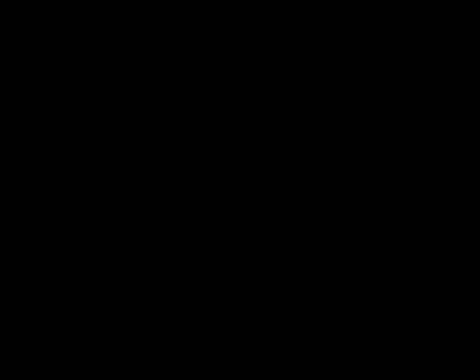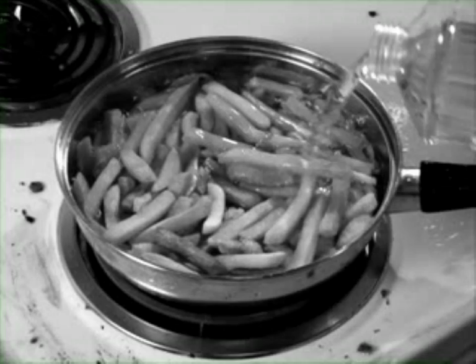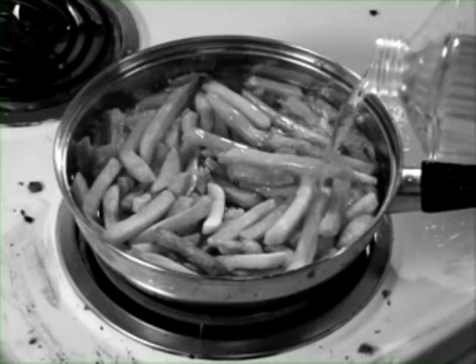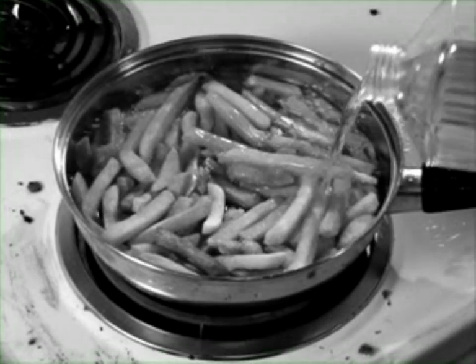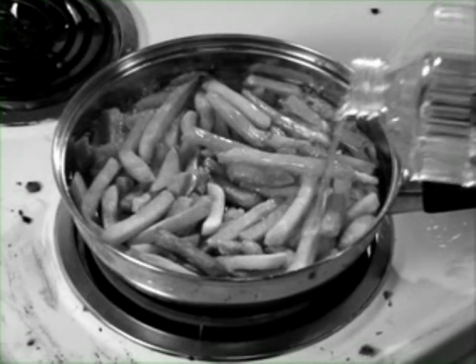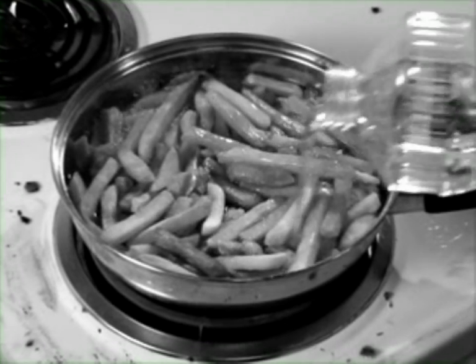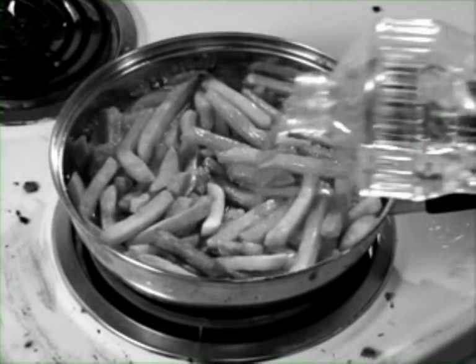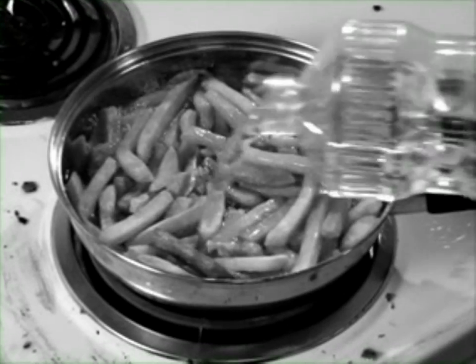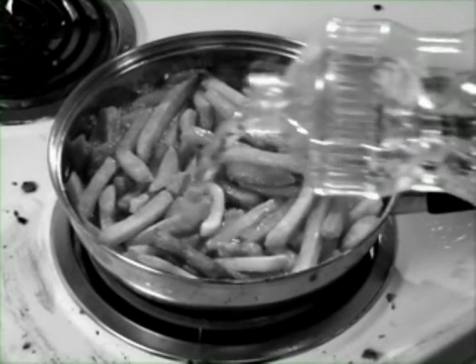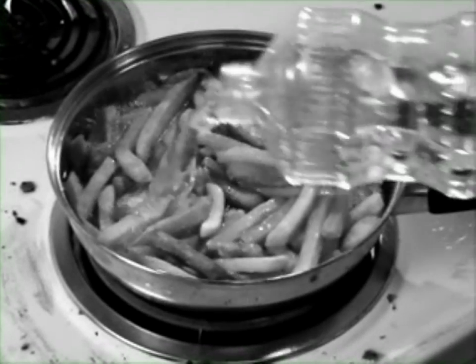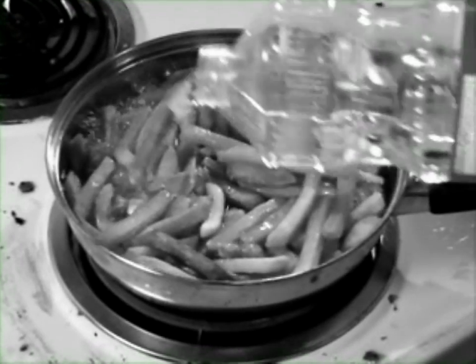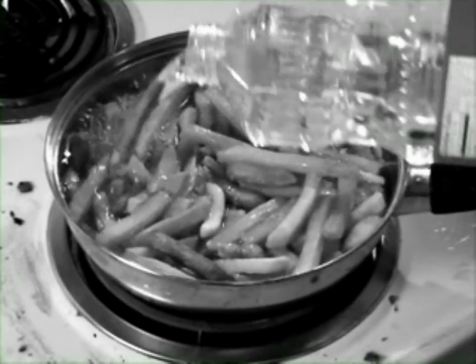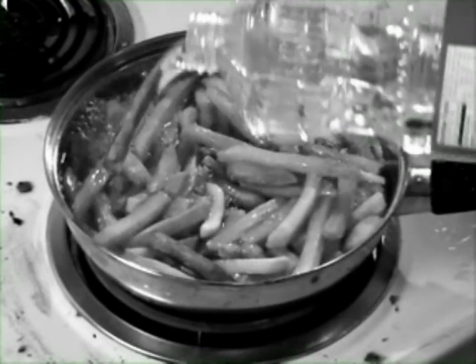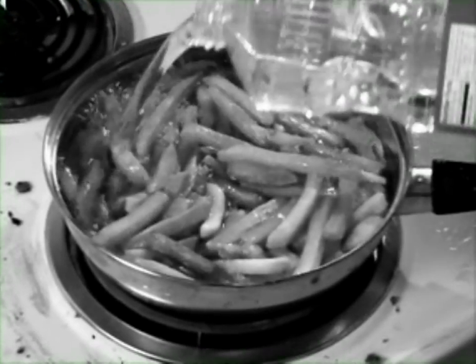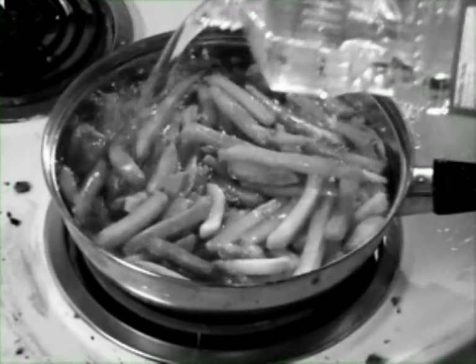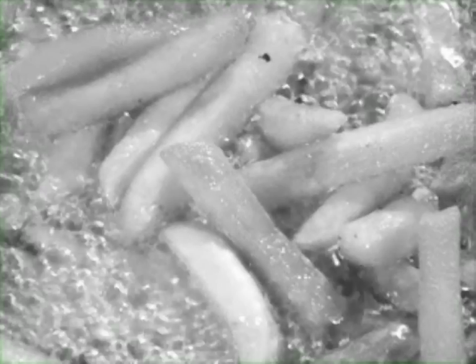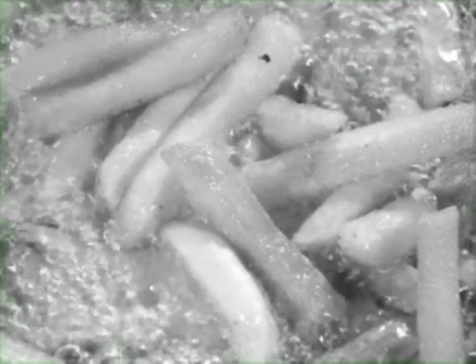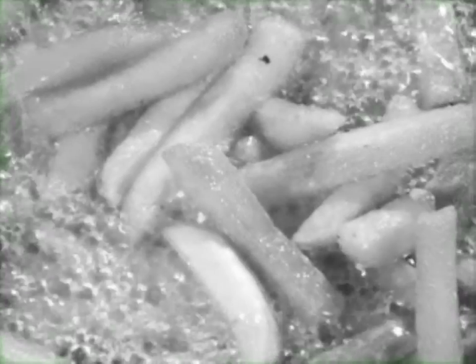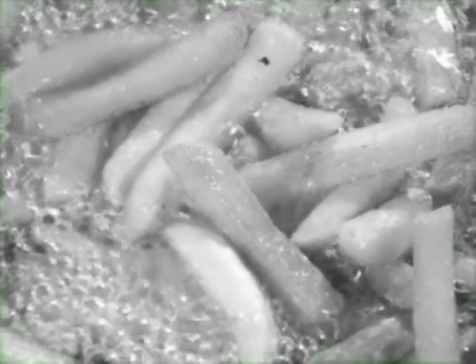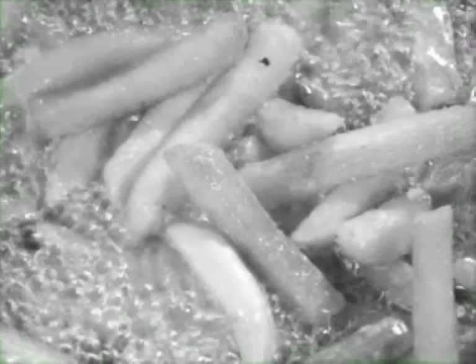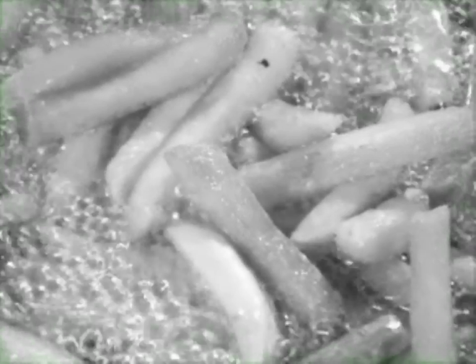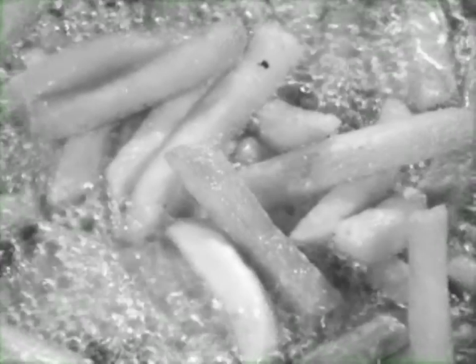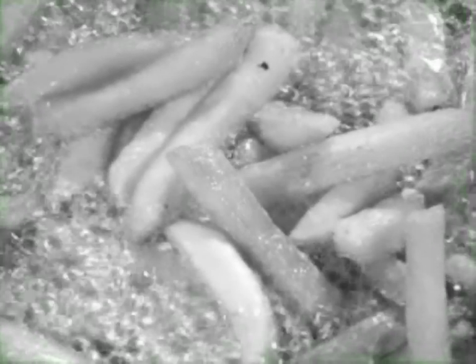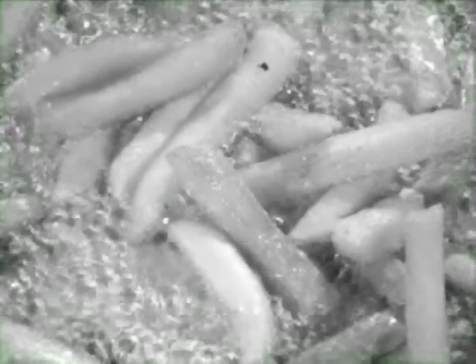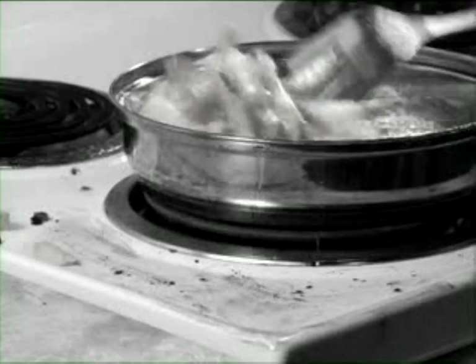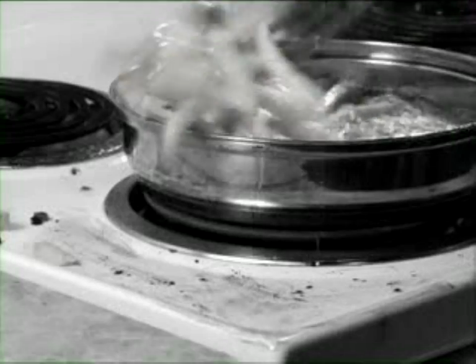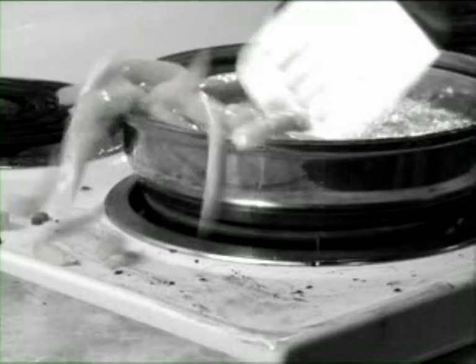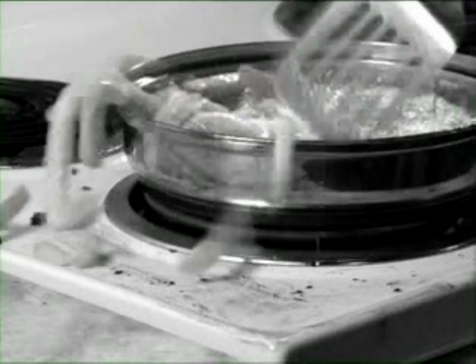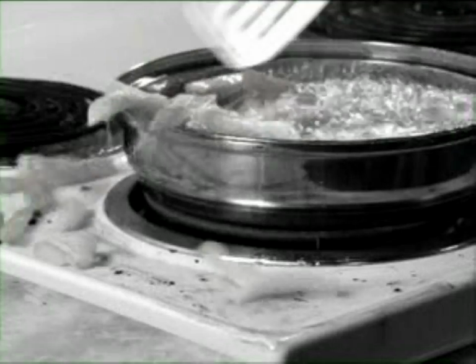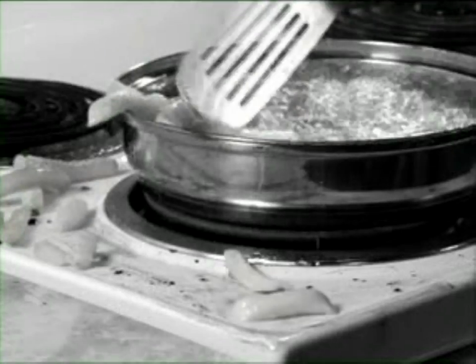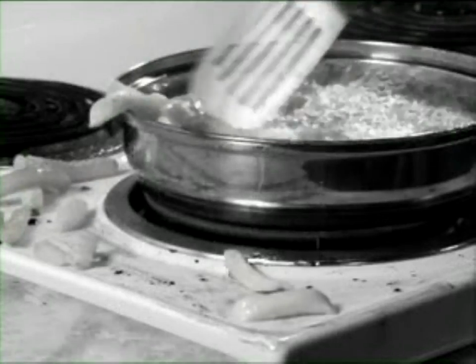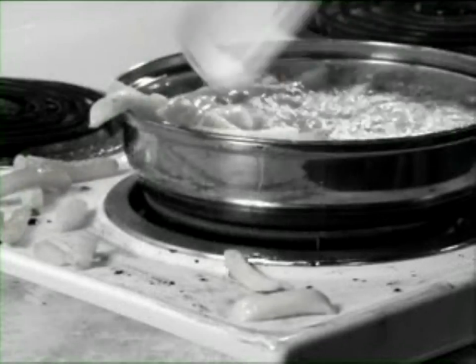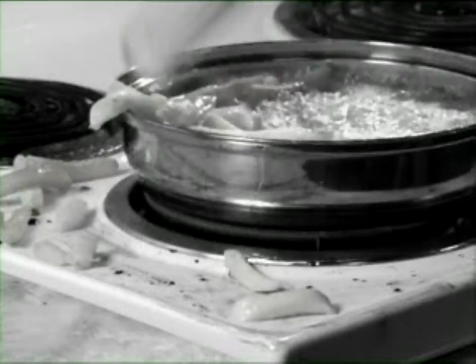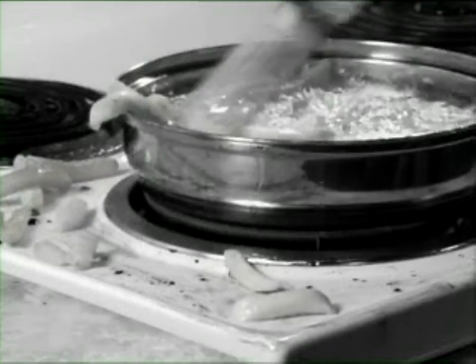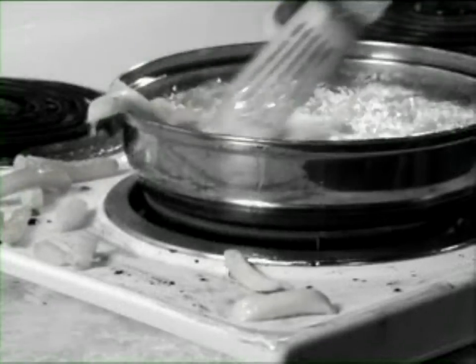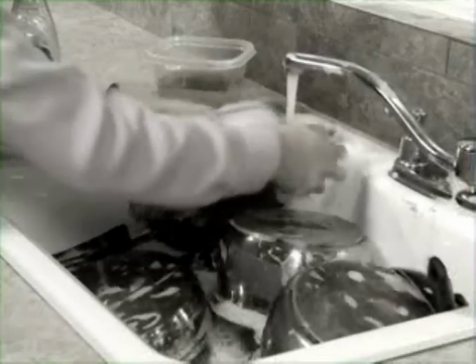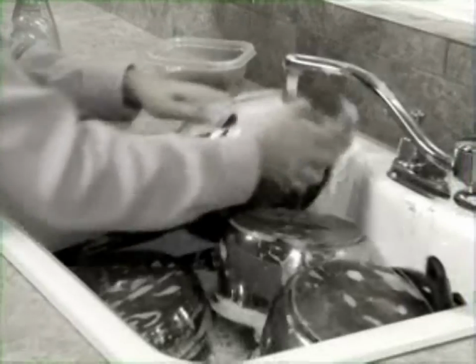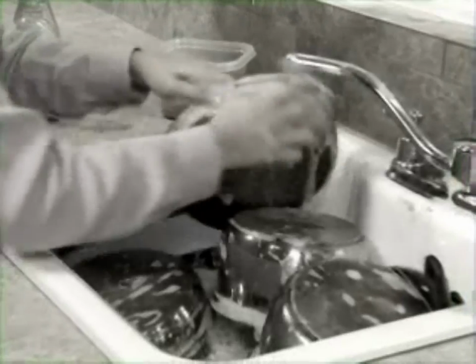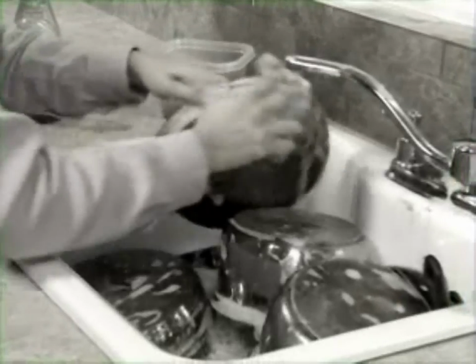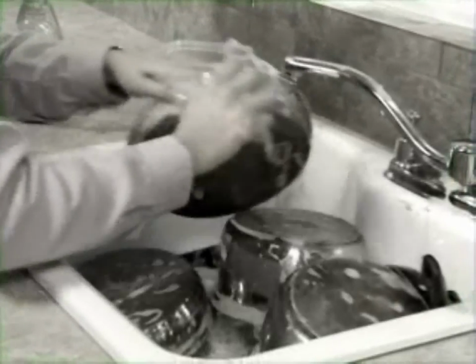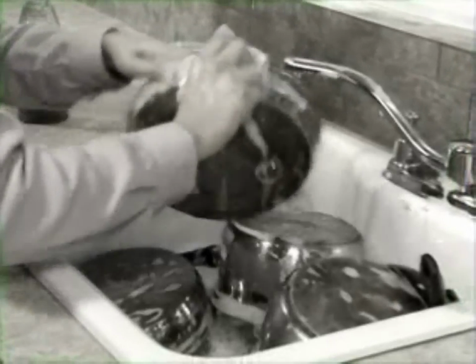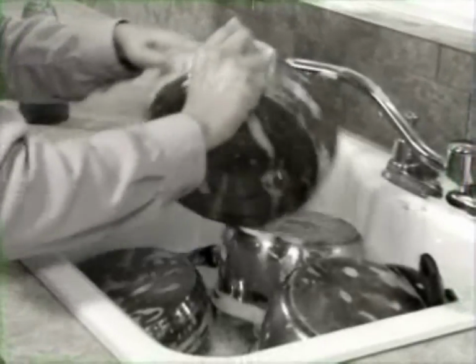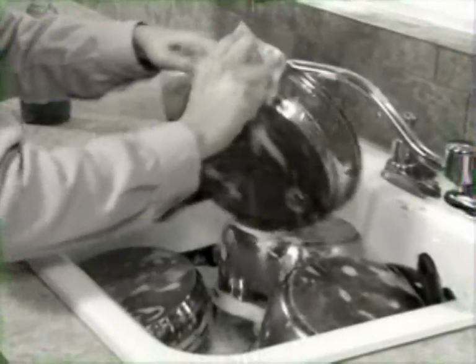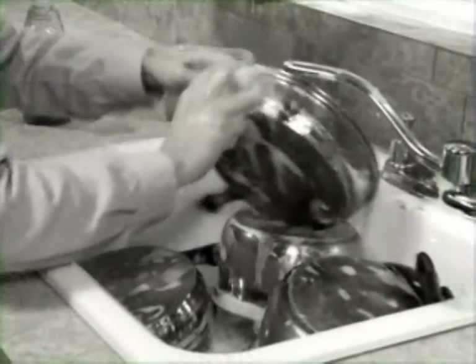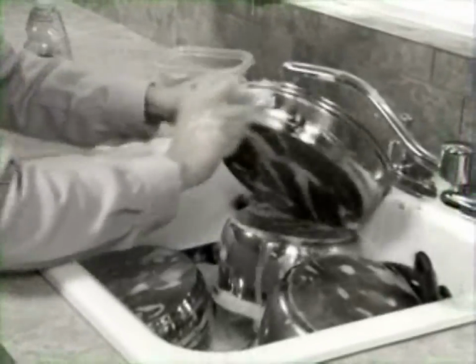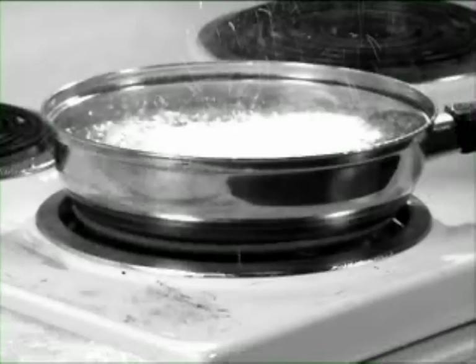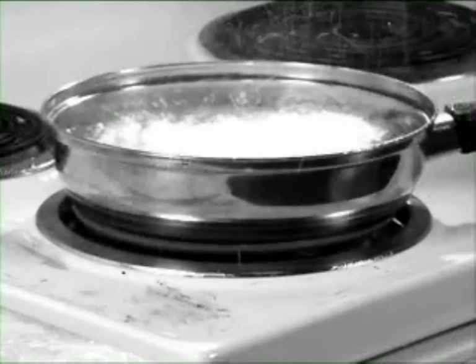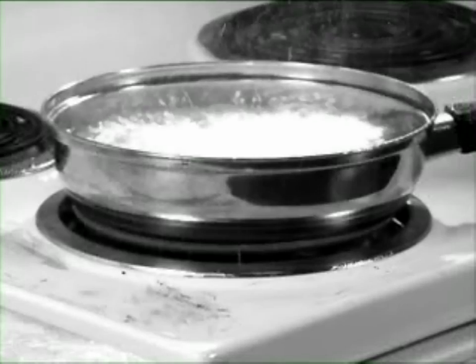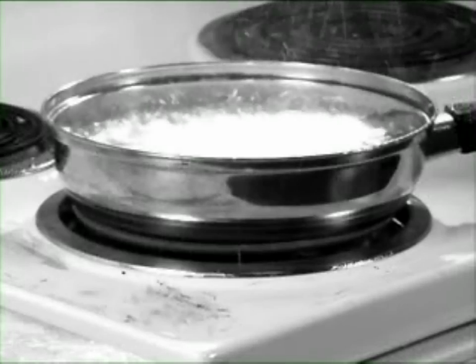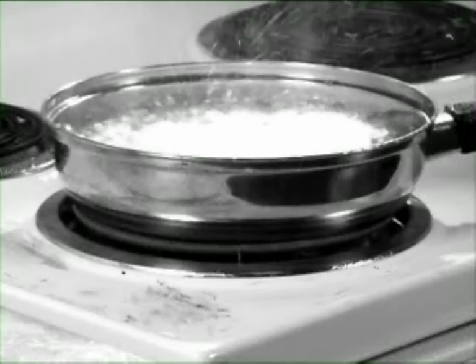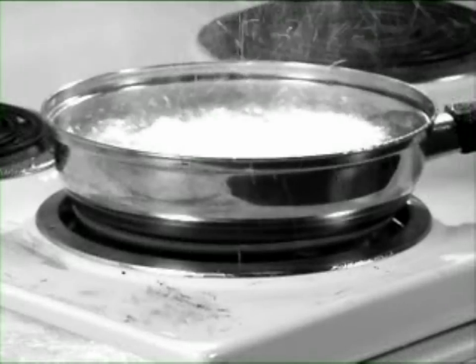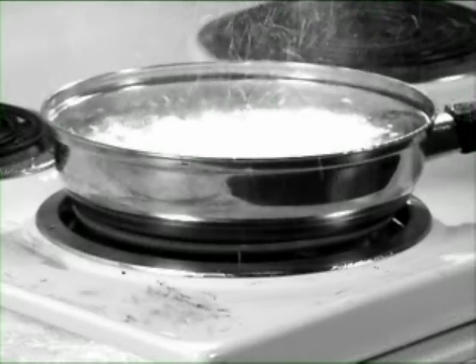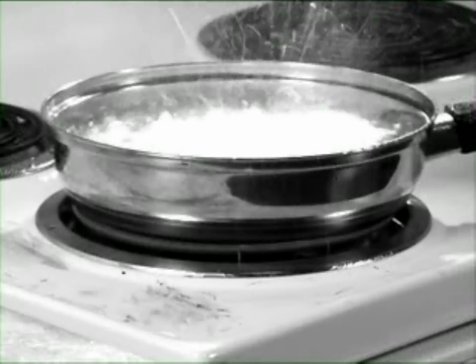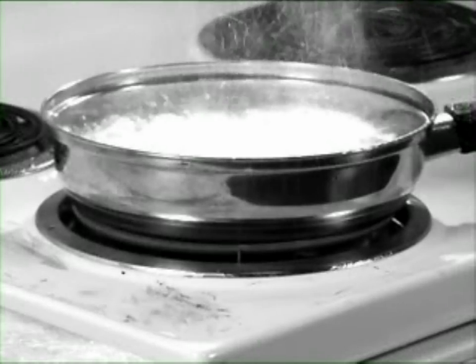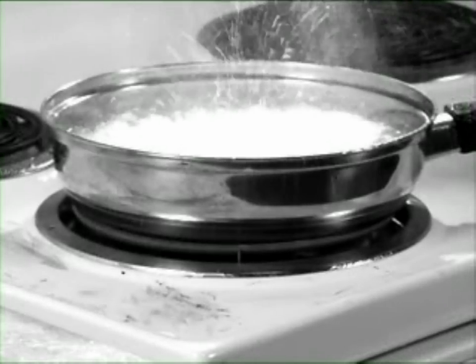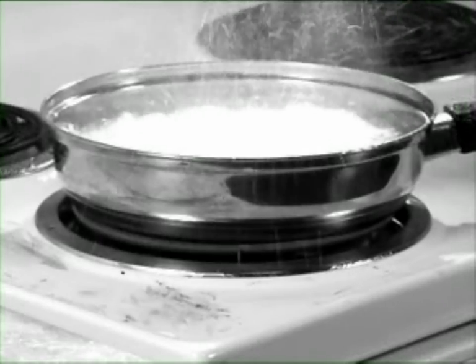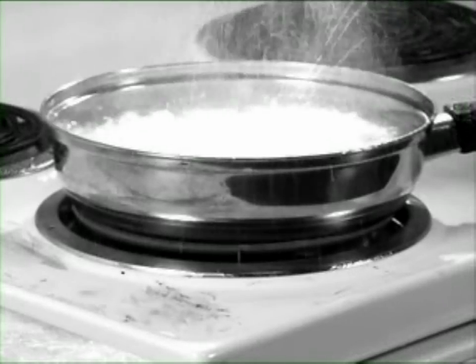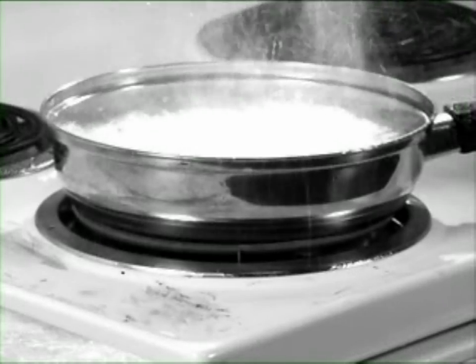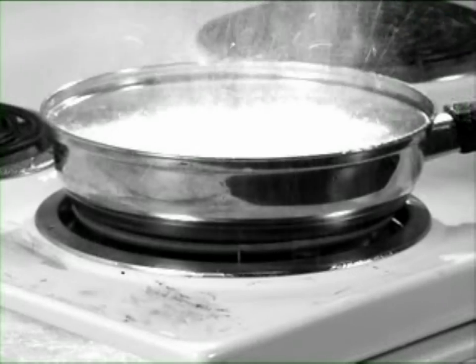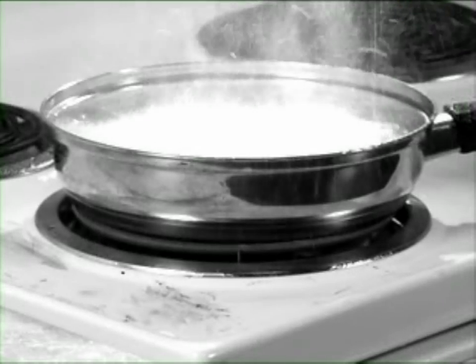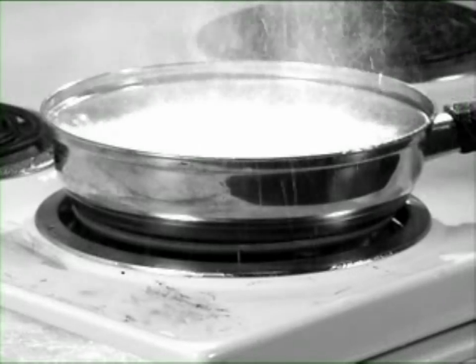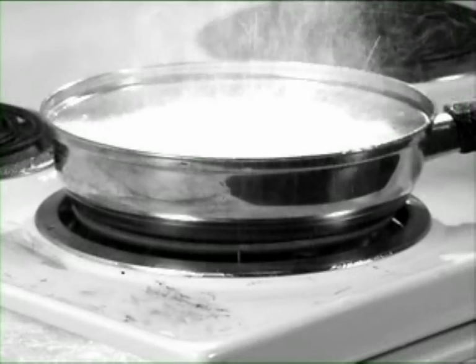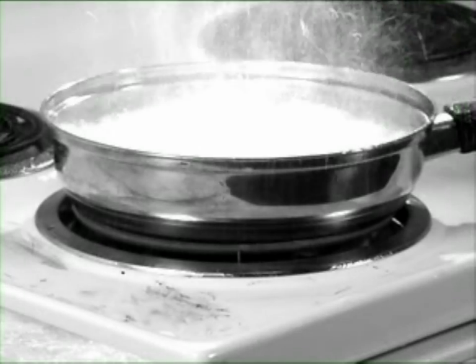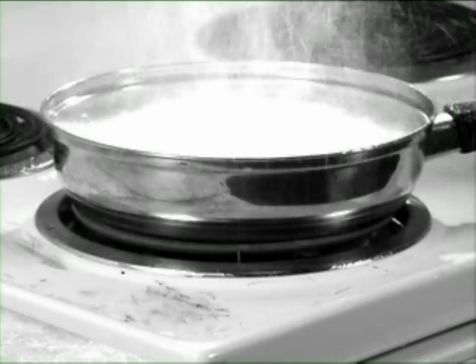Tired of fussing with oil, grease, and fat, messy countertops, and tough cleanups? Frying foods can be so tragic.